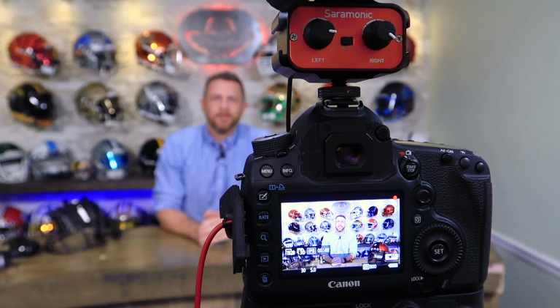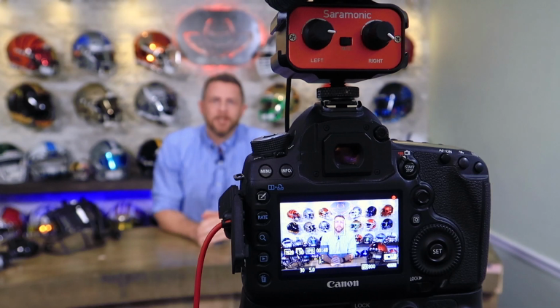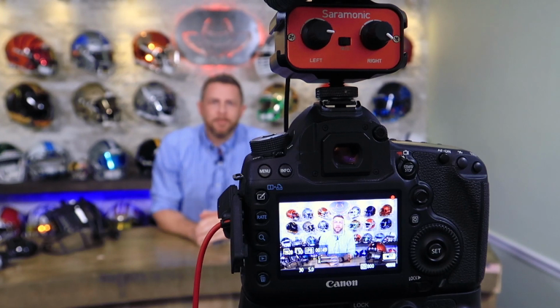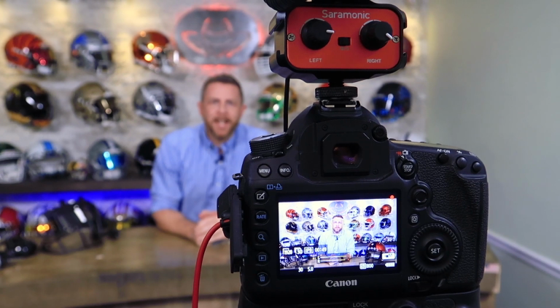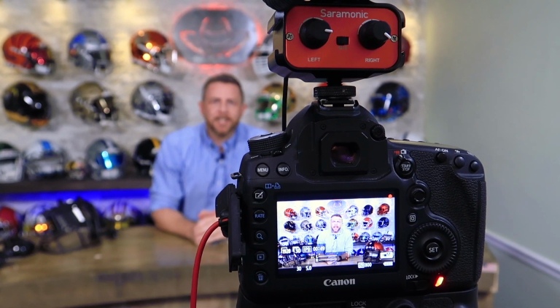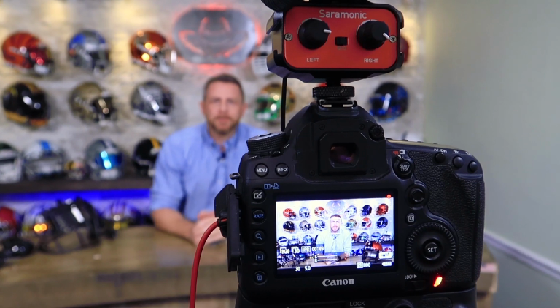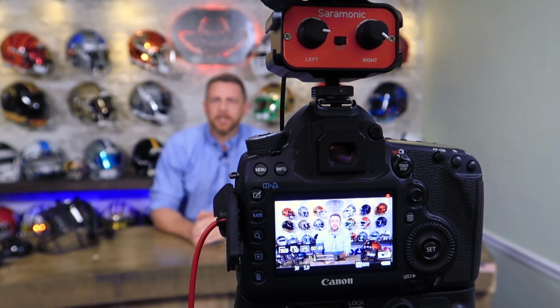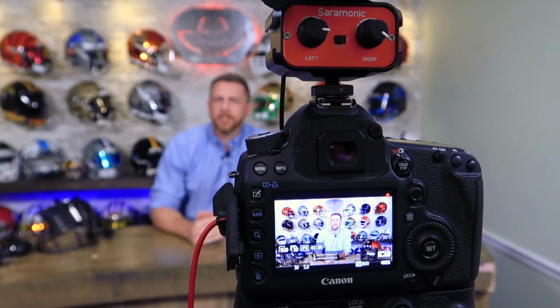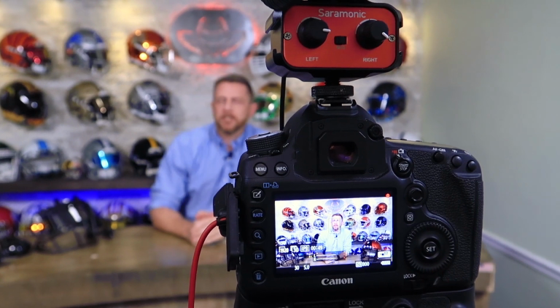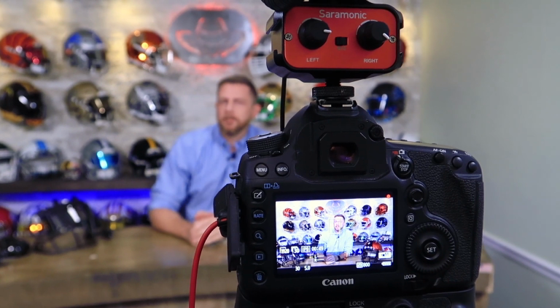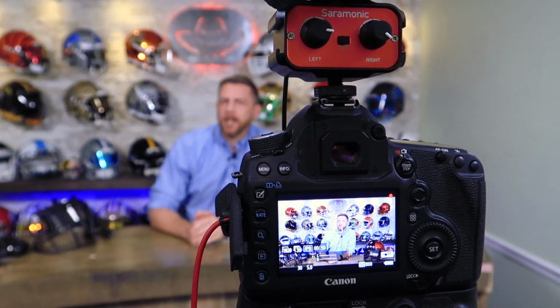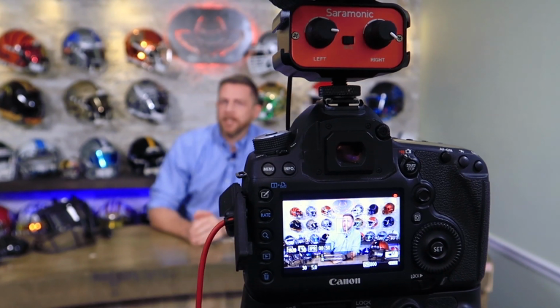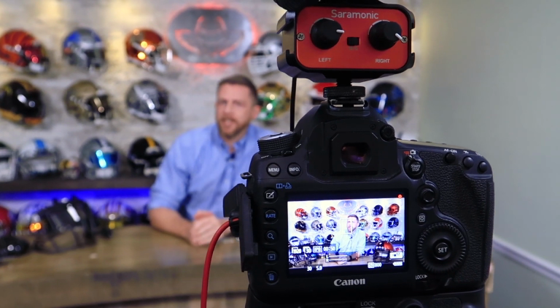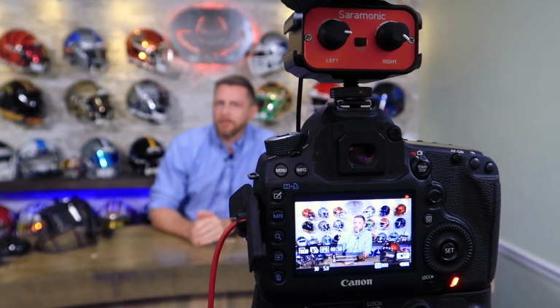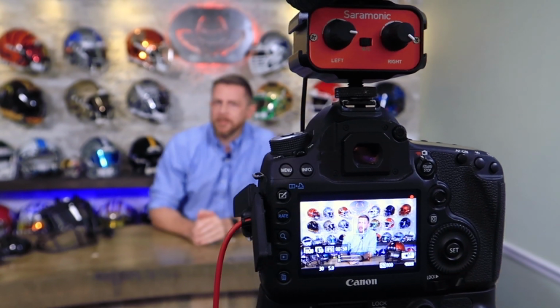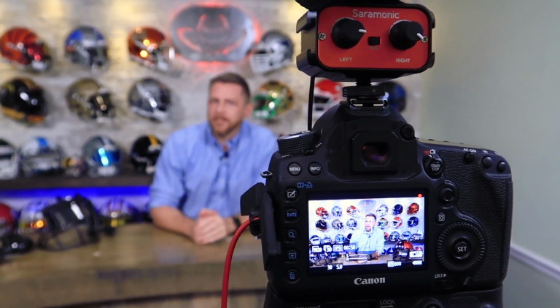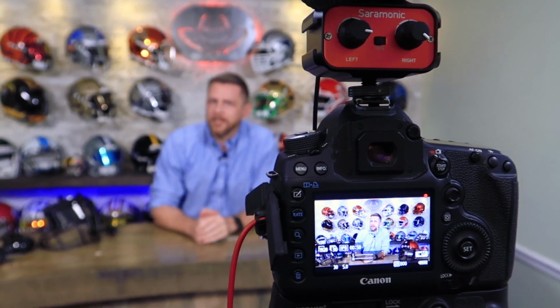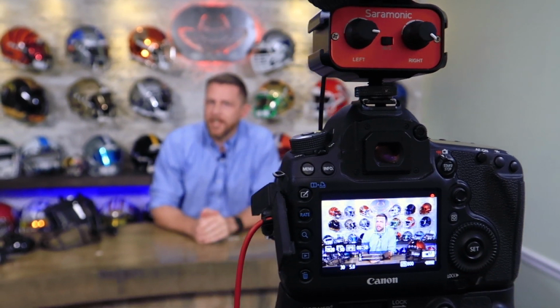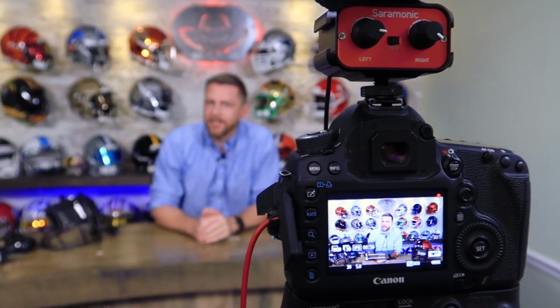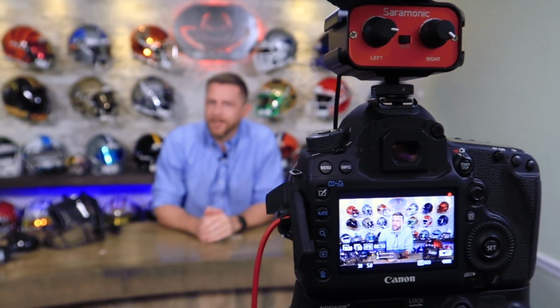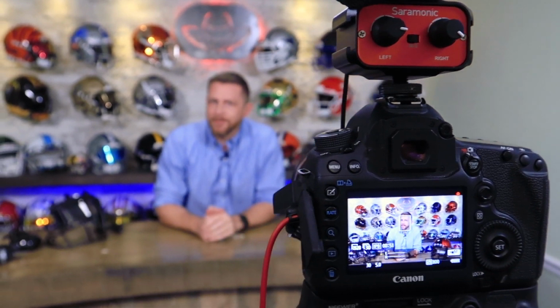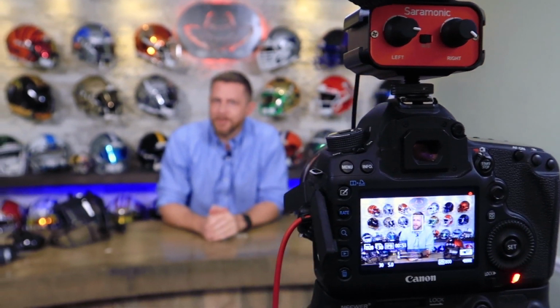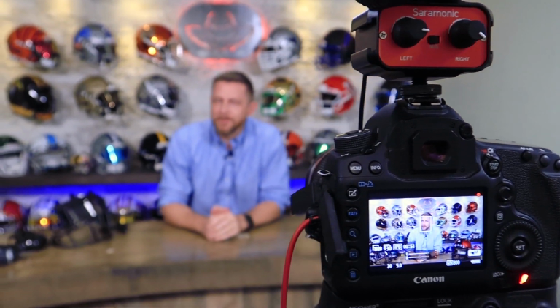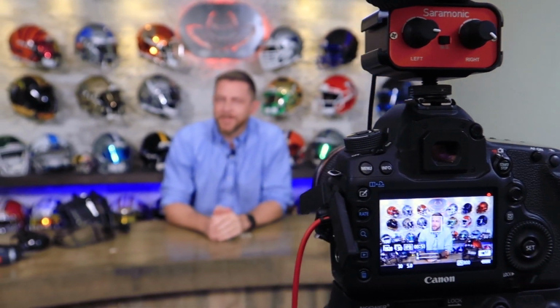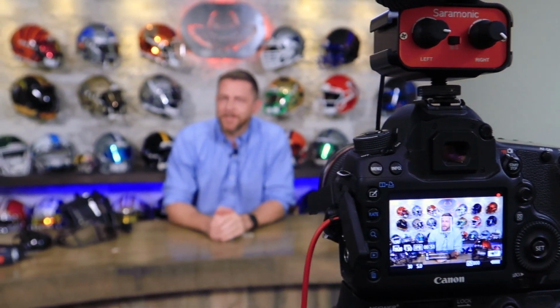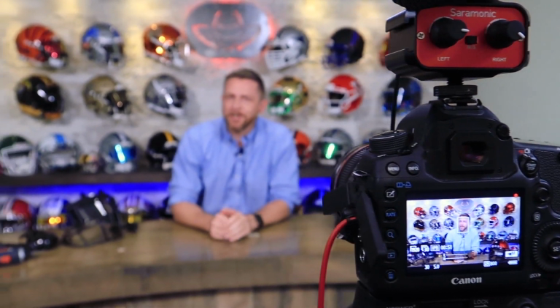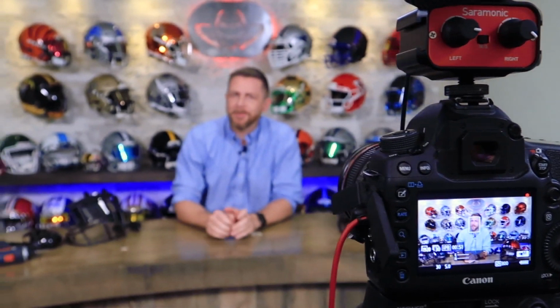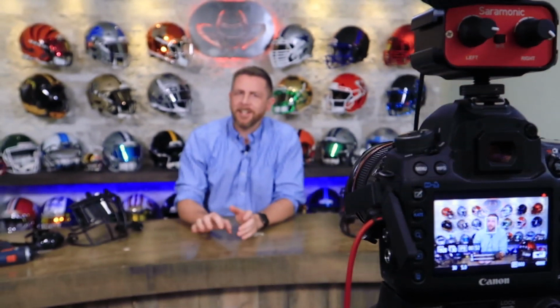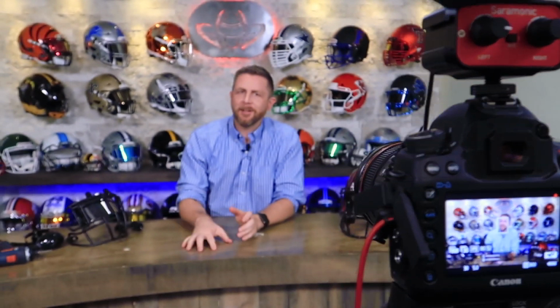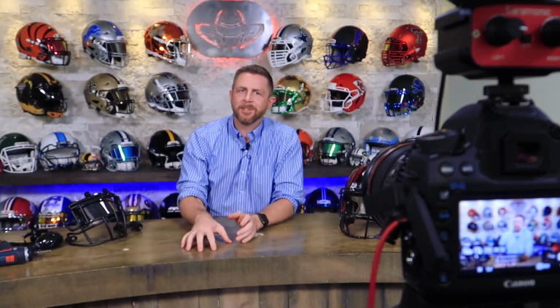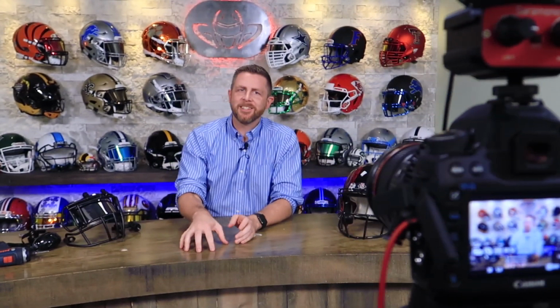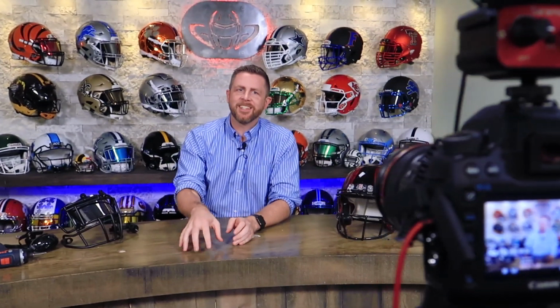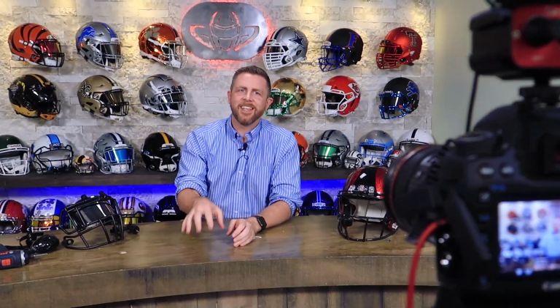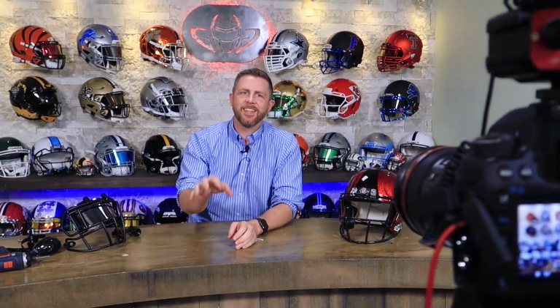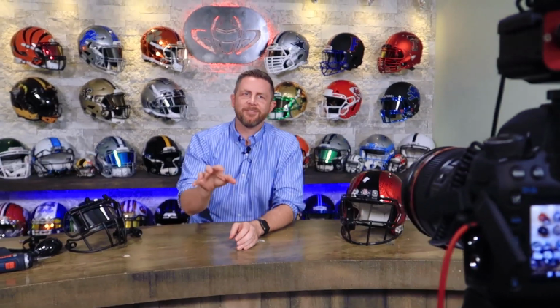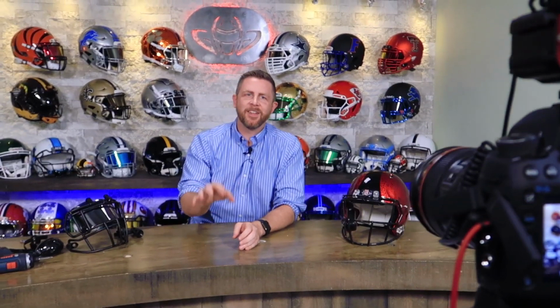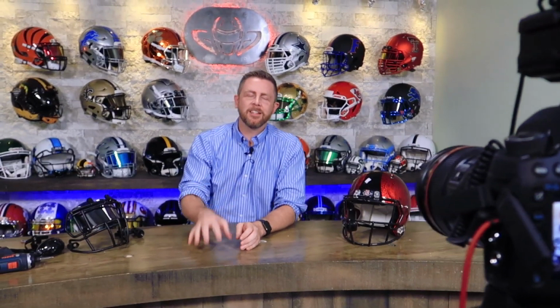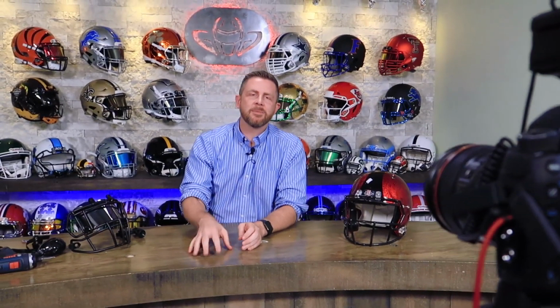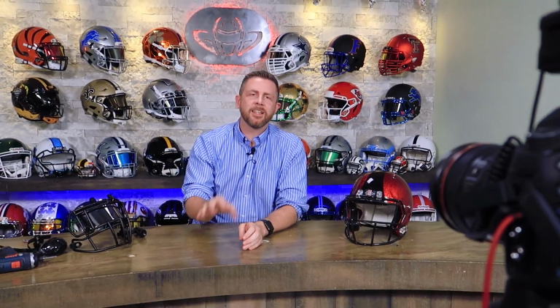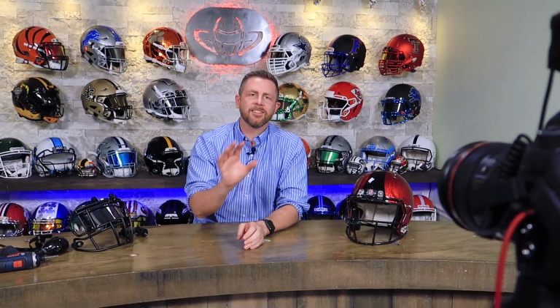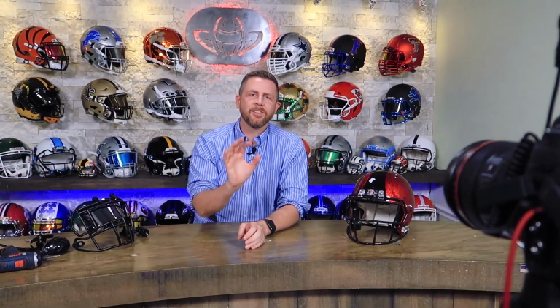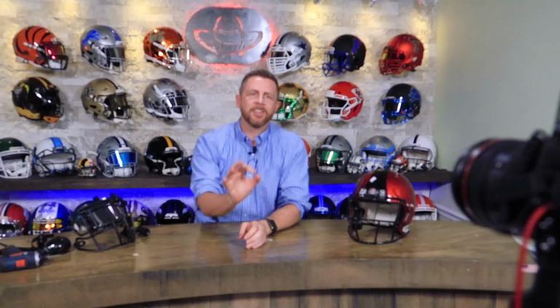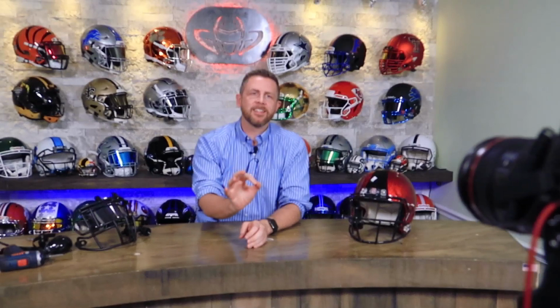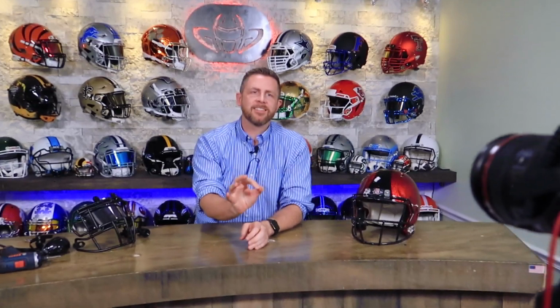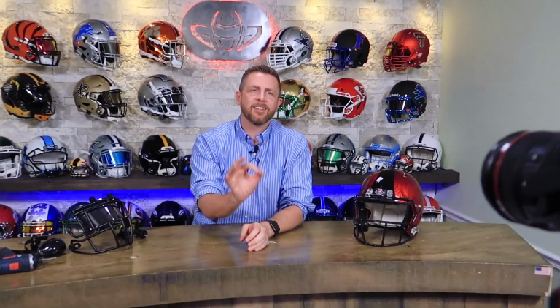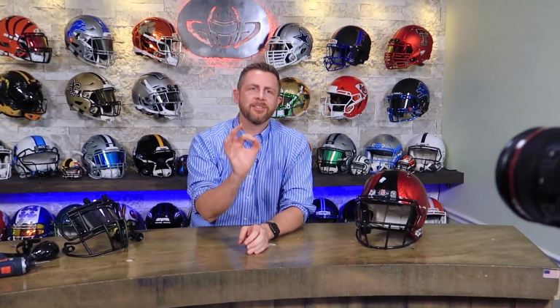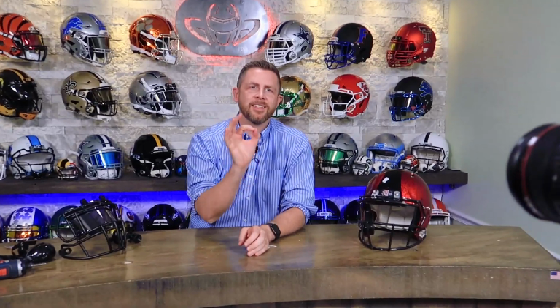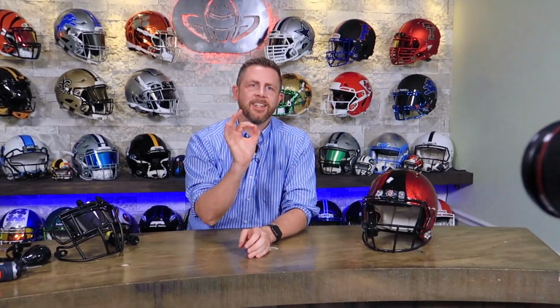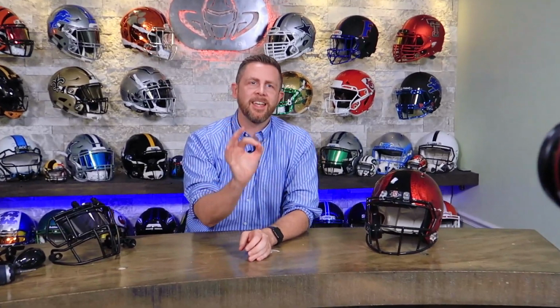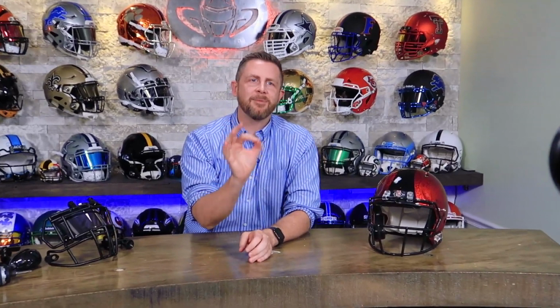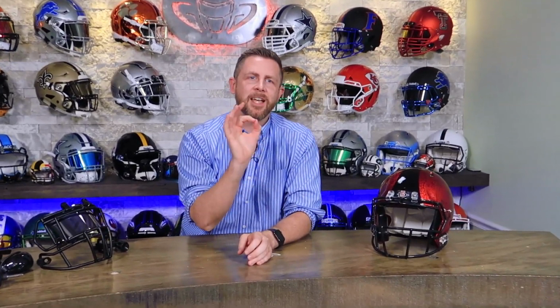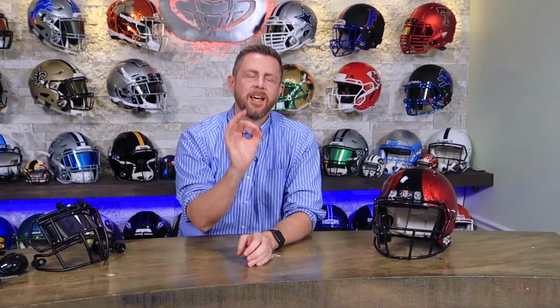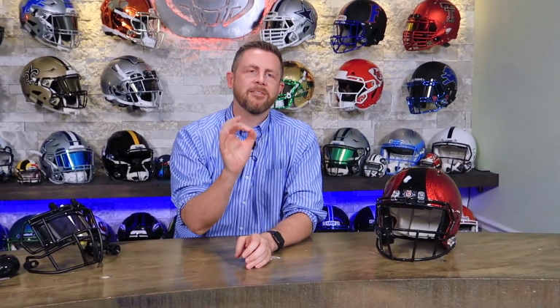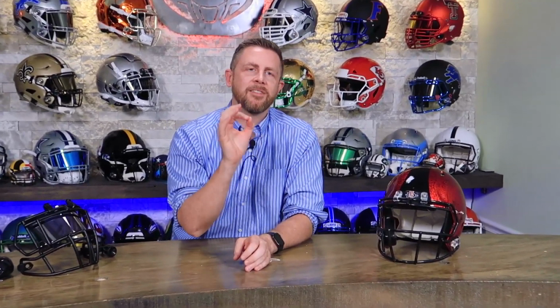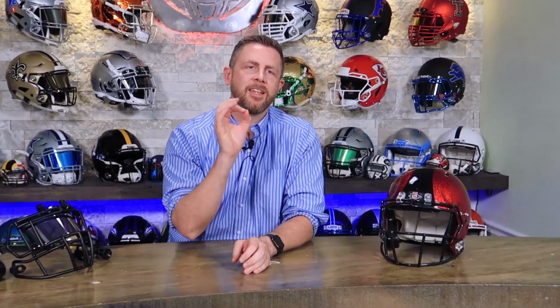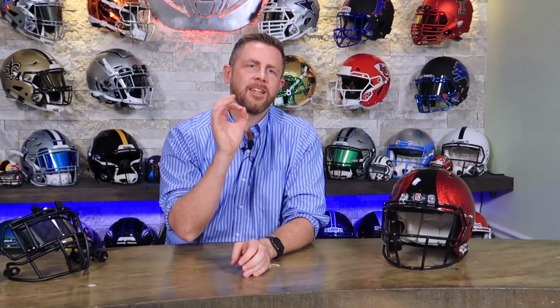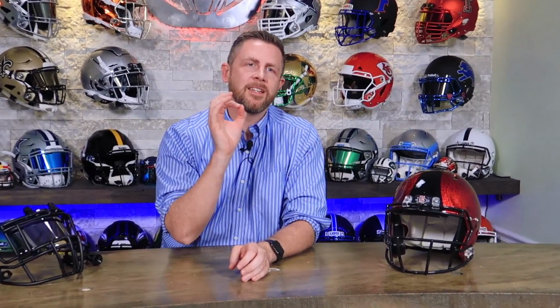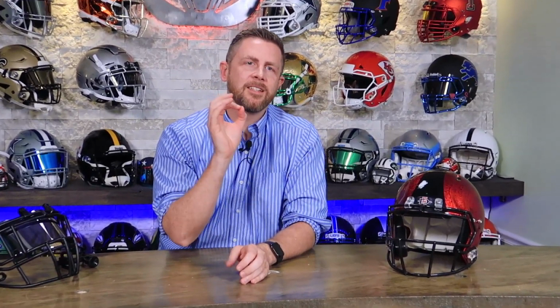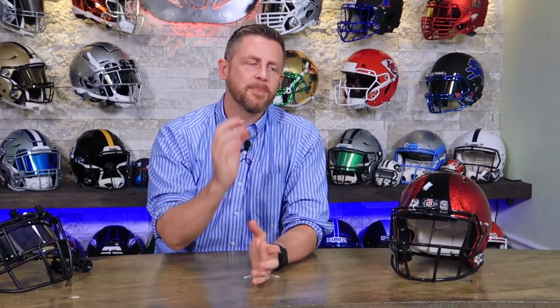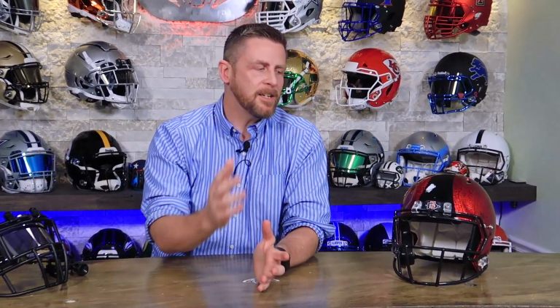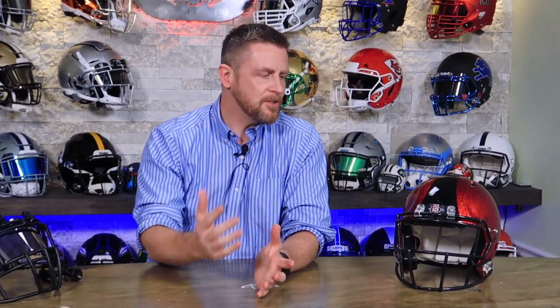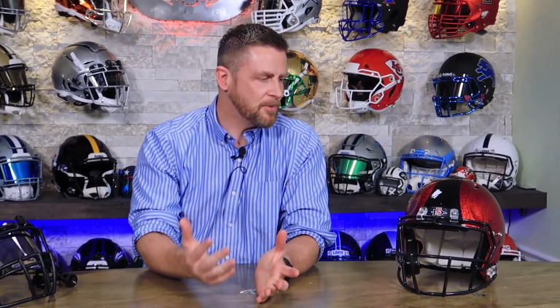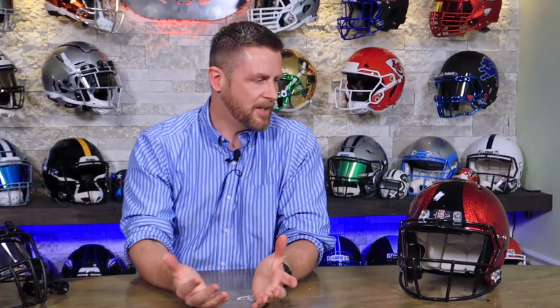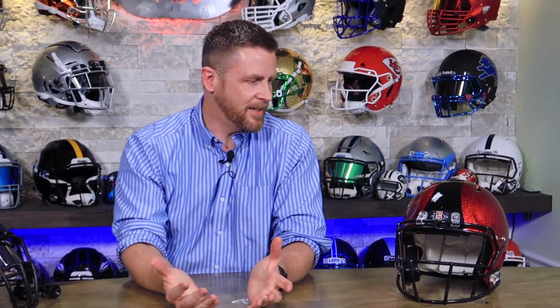Welcome back, I'm Jay. We got to see you behind the camera. This is the Heads Up show where we talk about helmets and face masks and all that stuff, and today we have a special one.